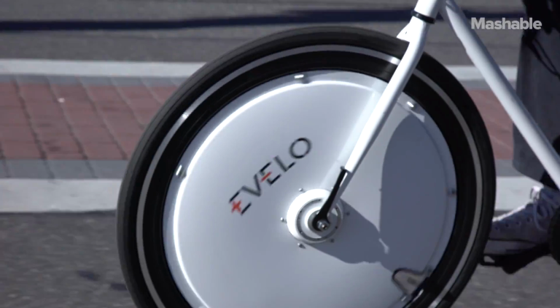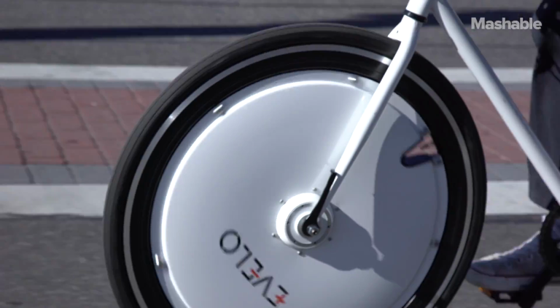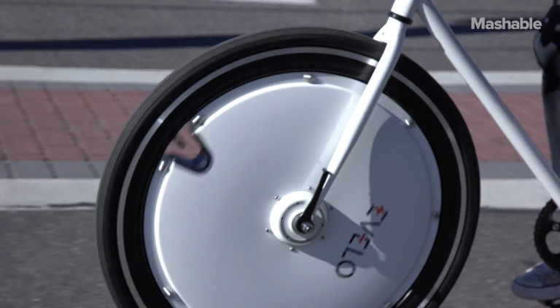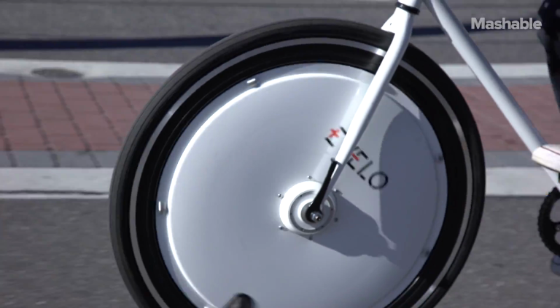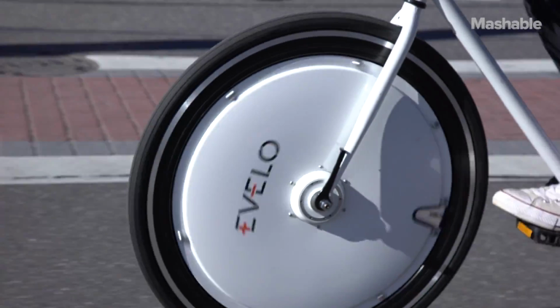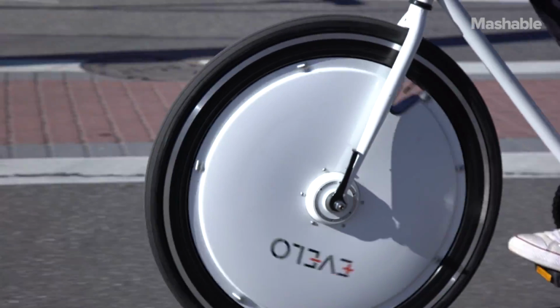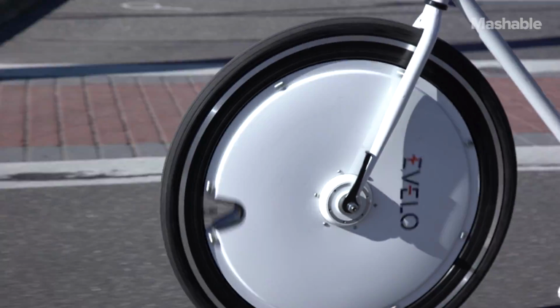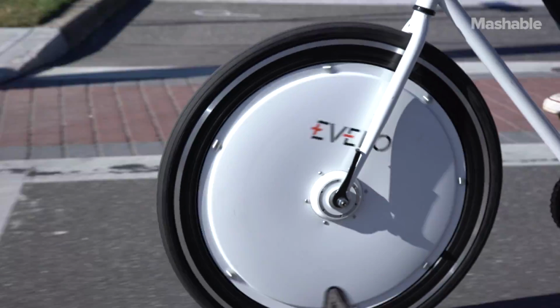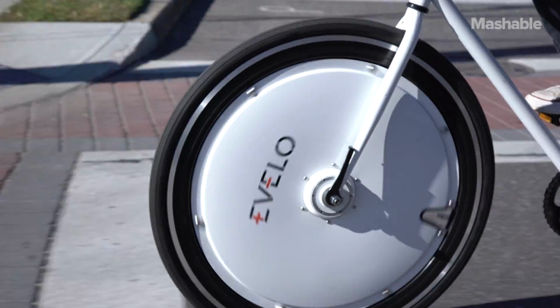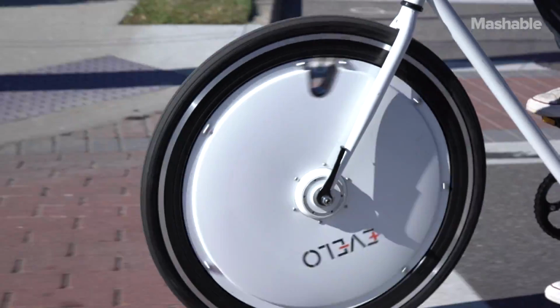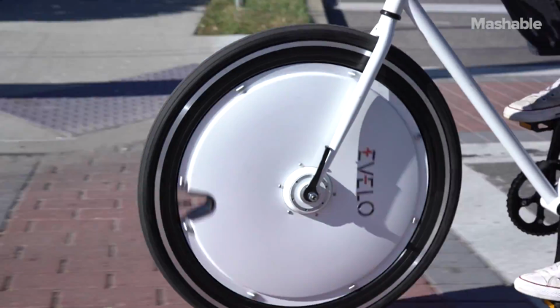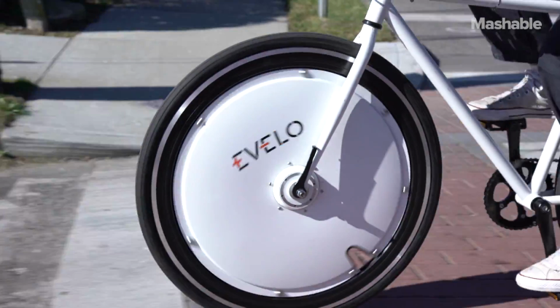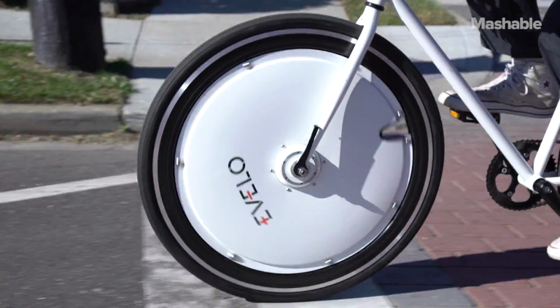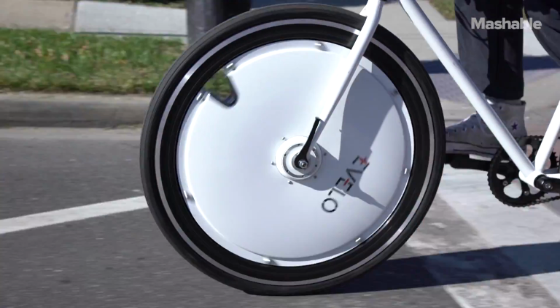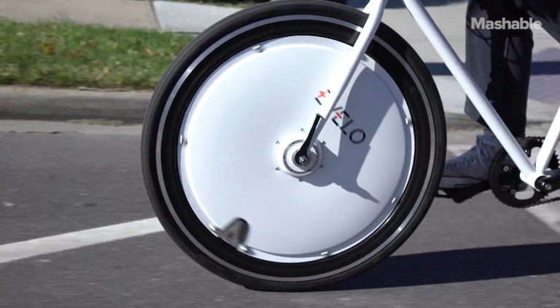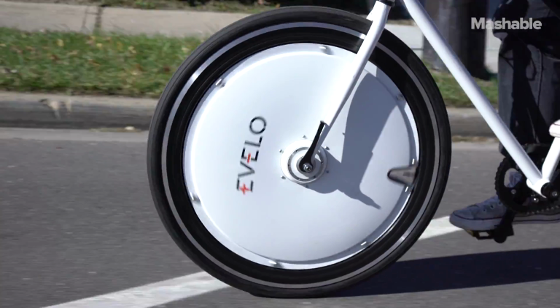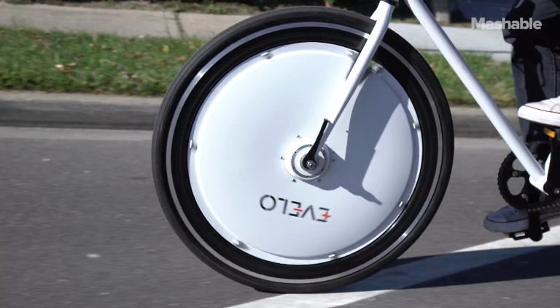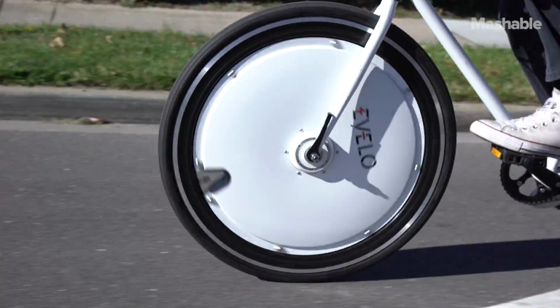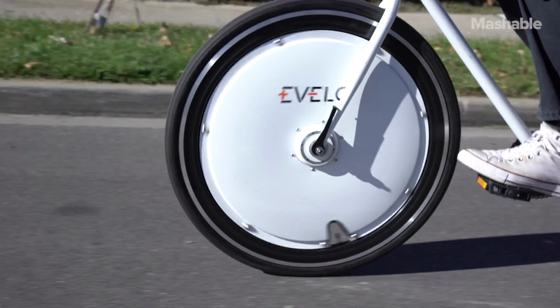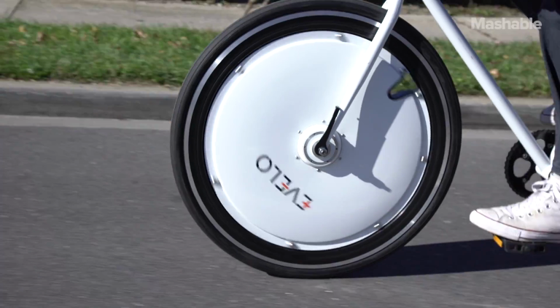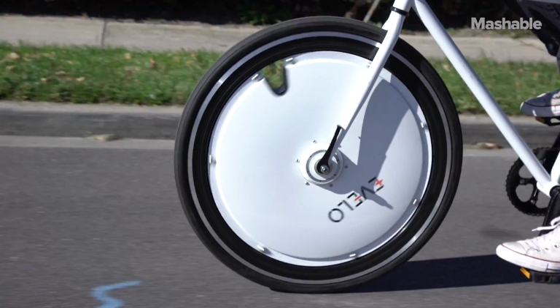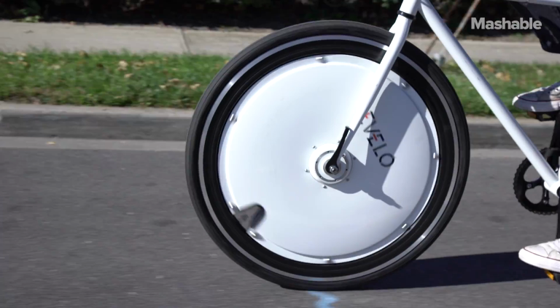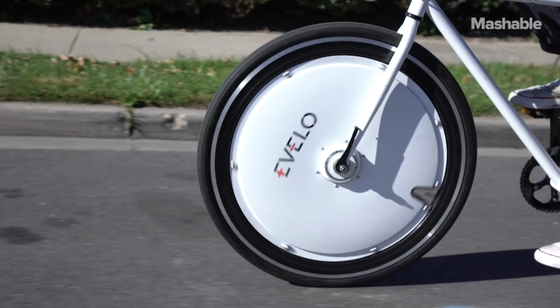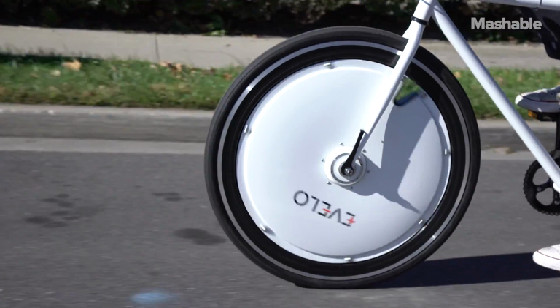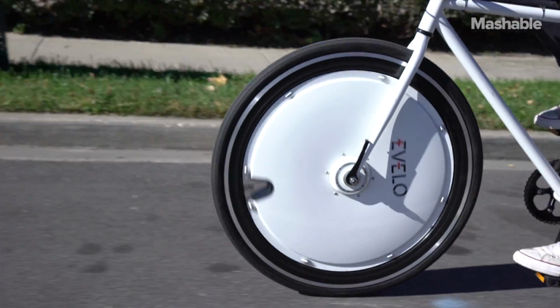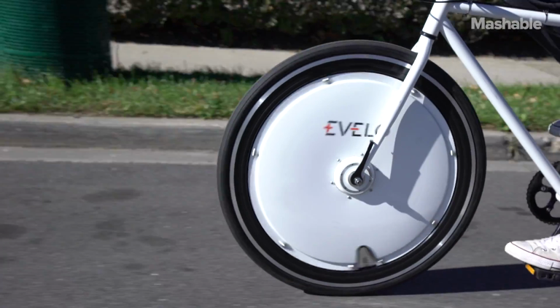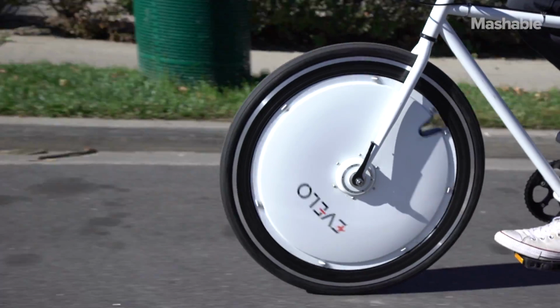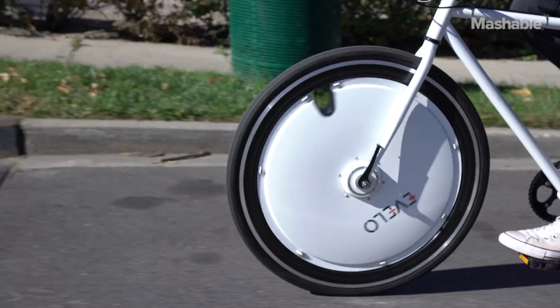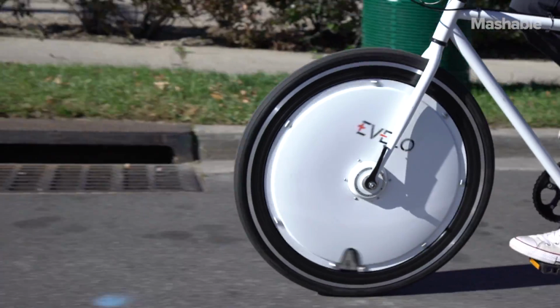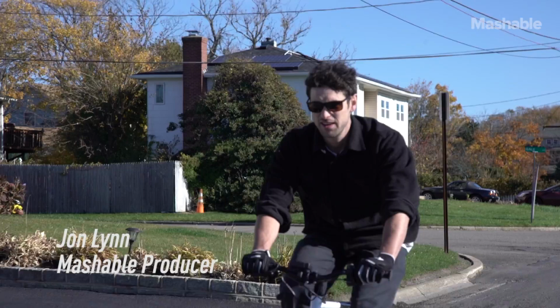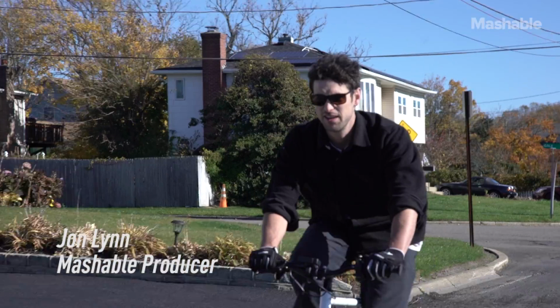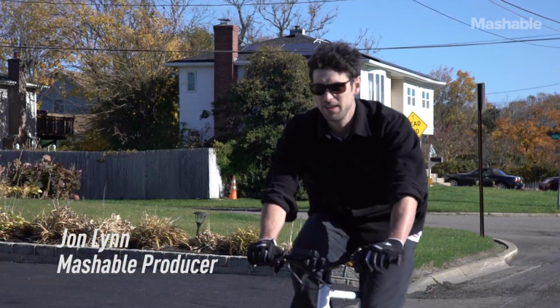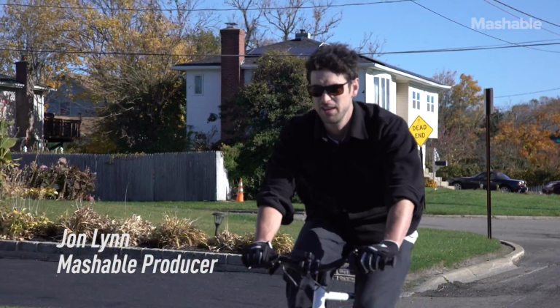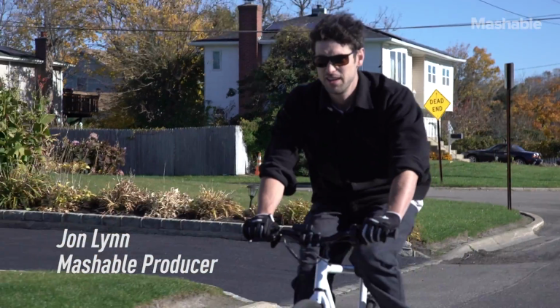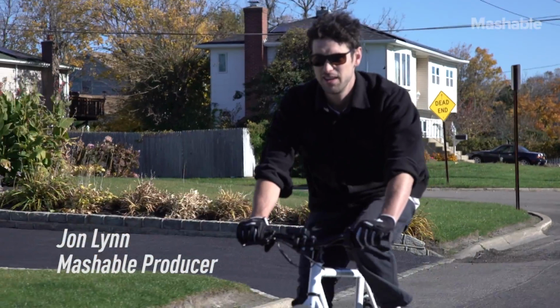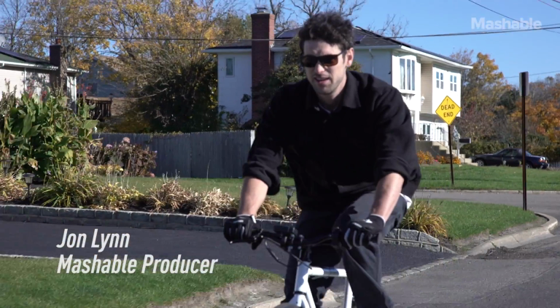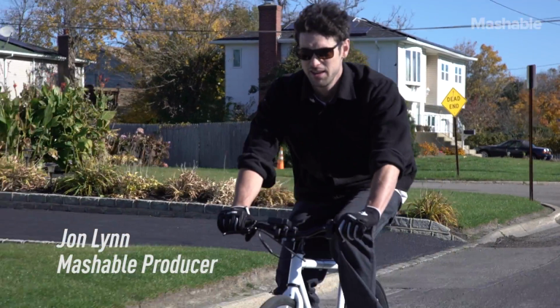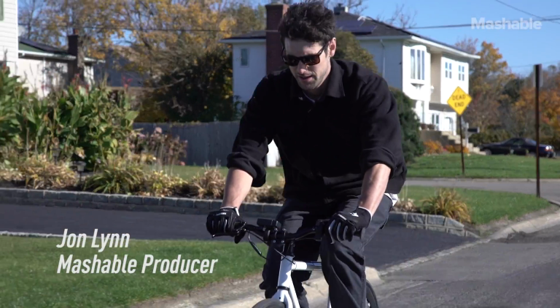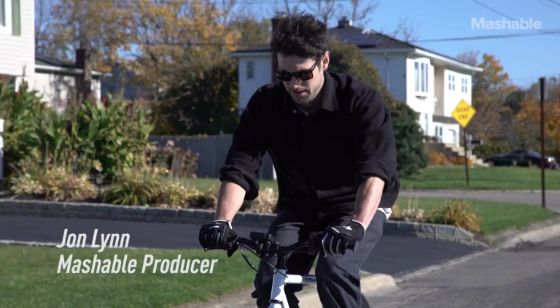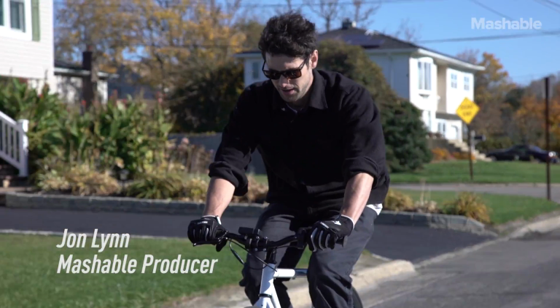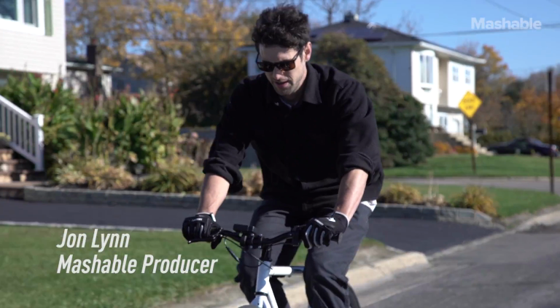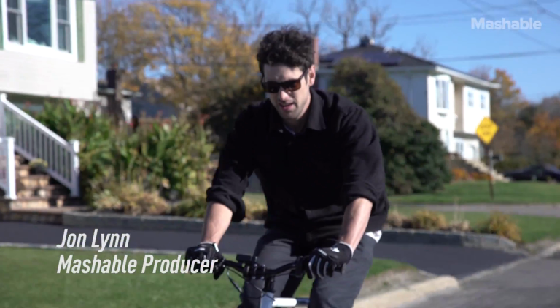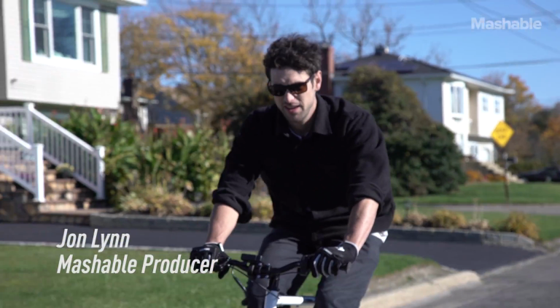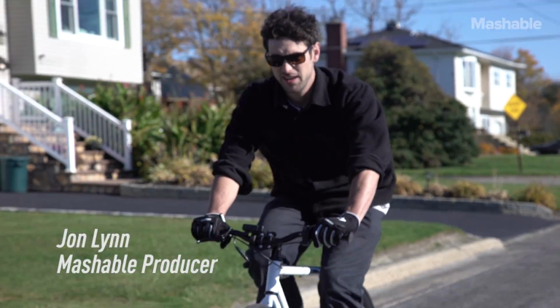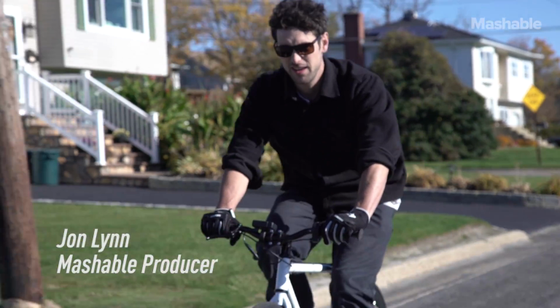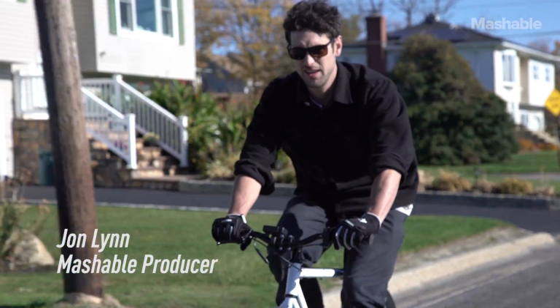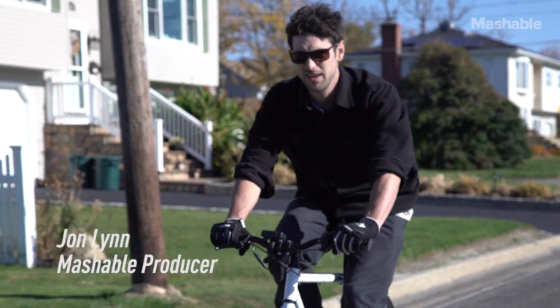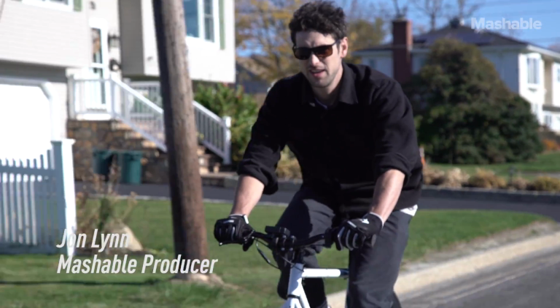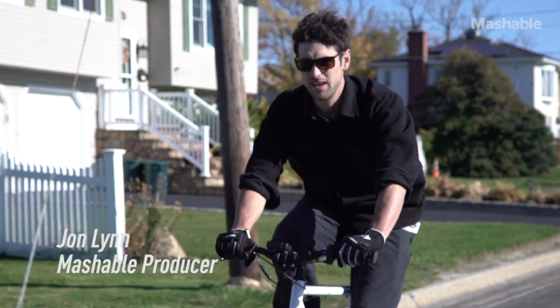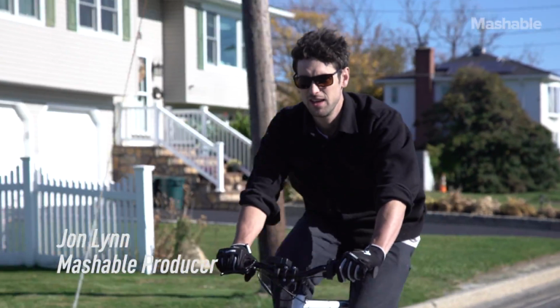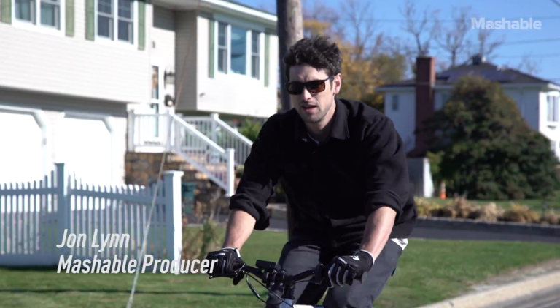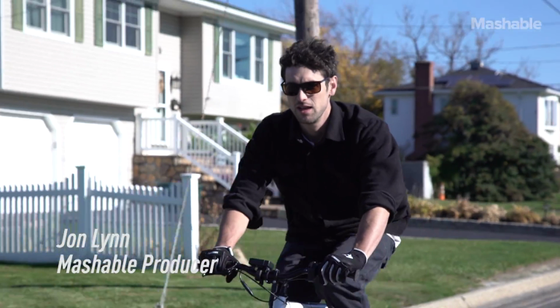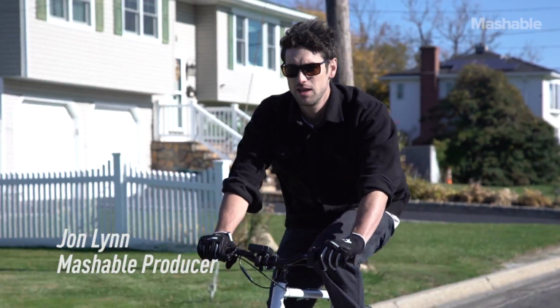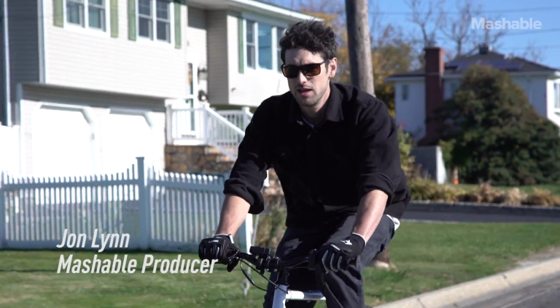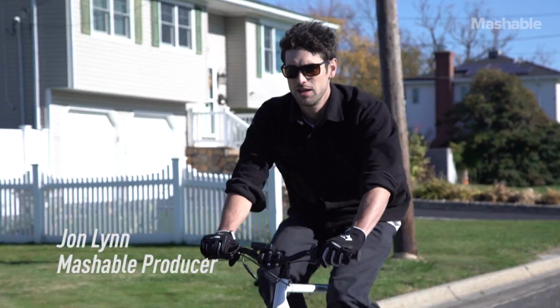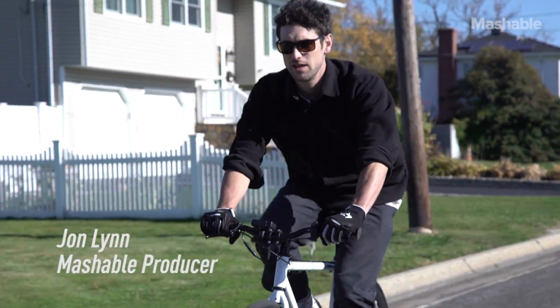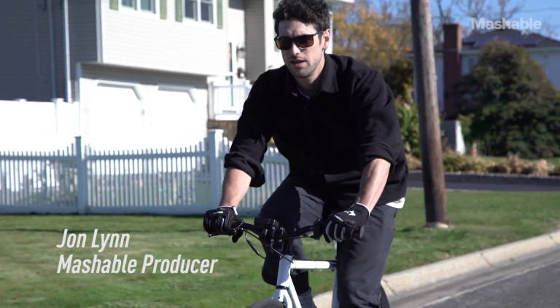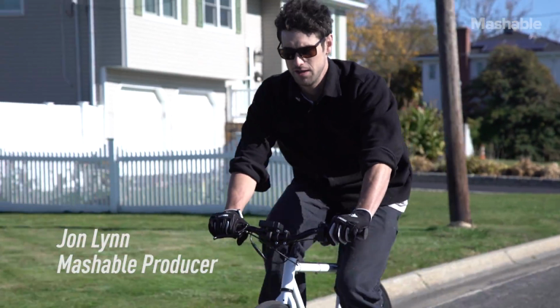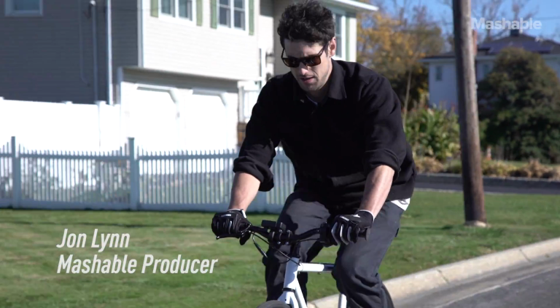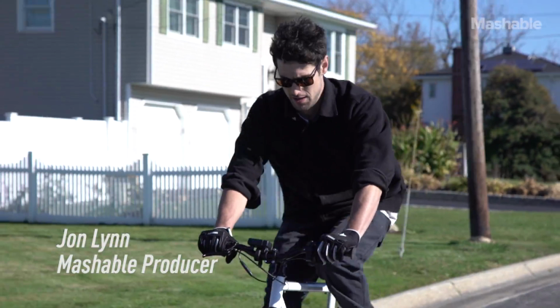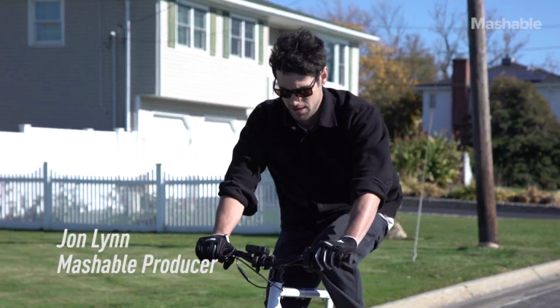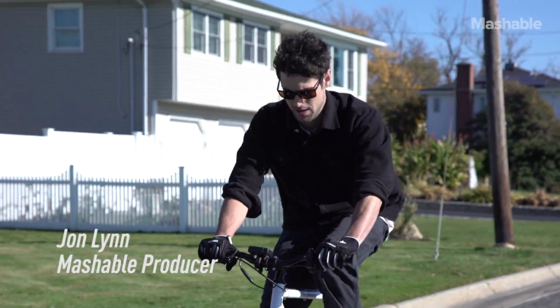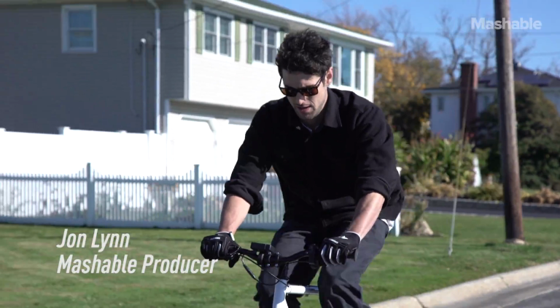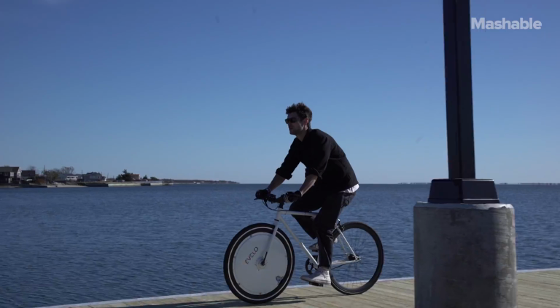This is the E-Velo Omni Wheel, an electric bicycle wheel that gives any pedal bicycle an electric motor boost.